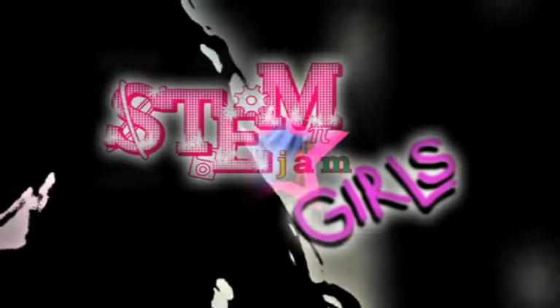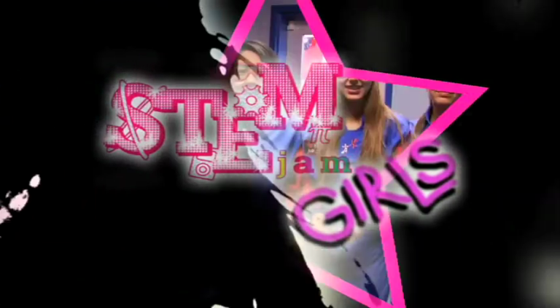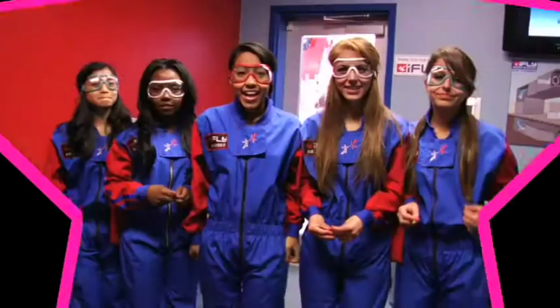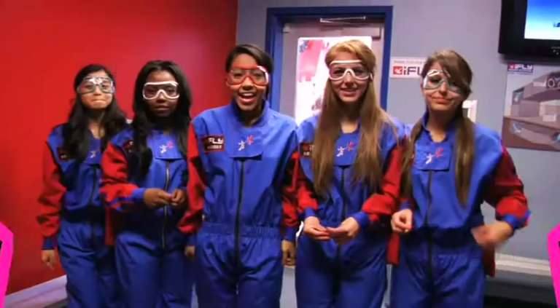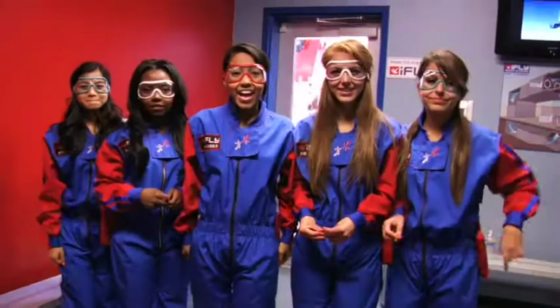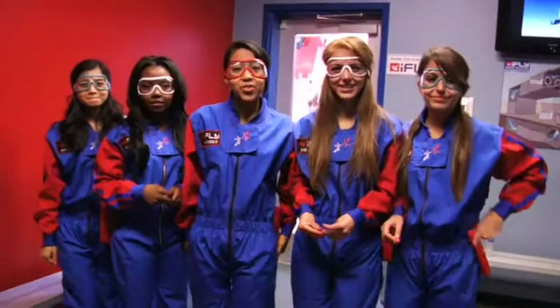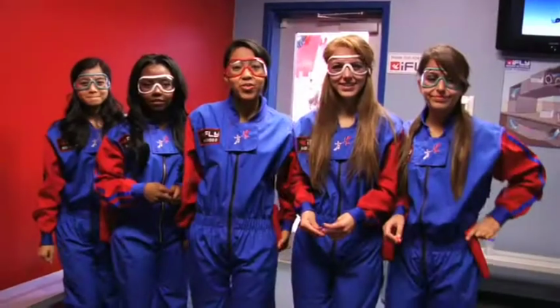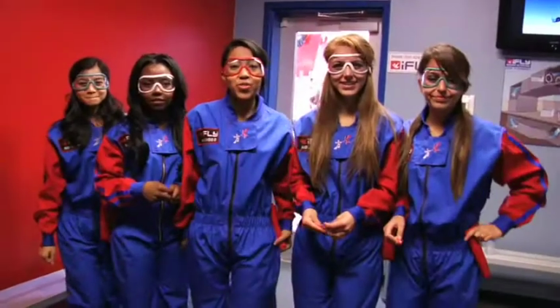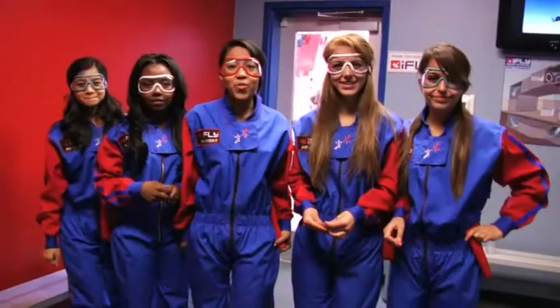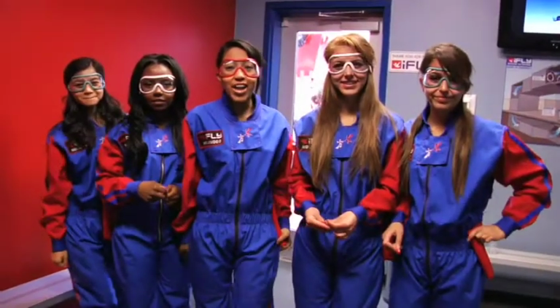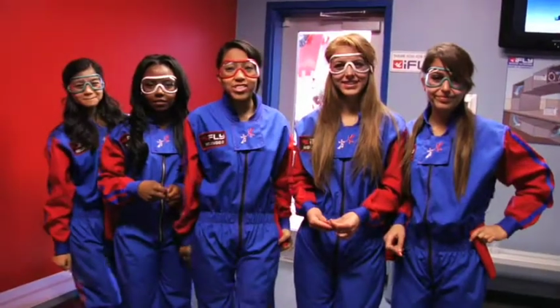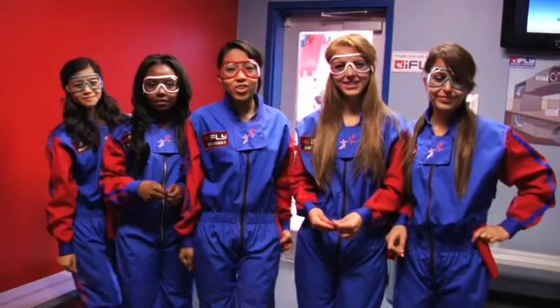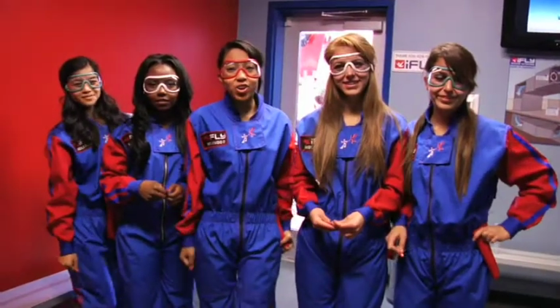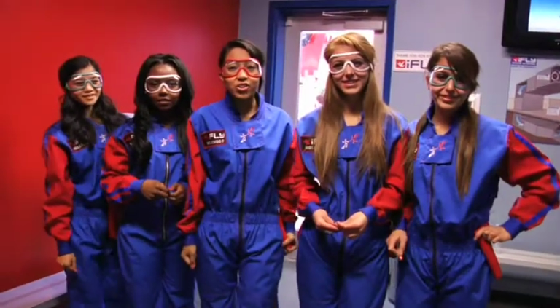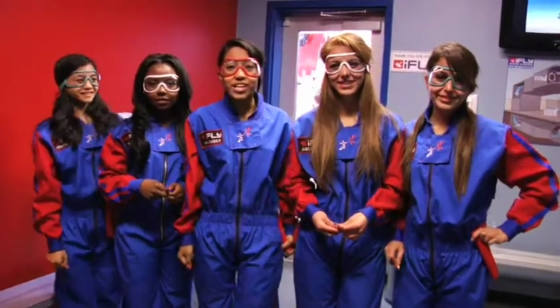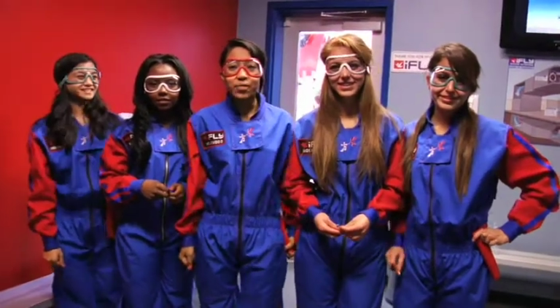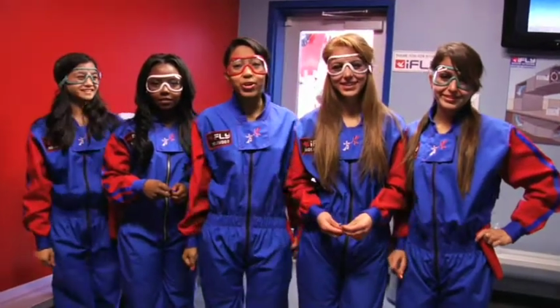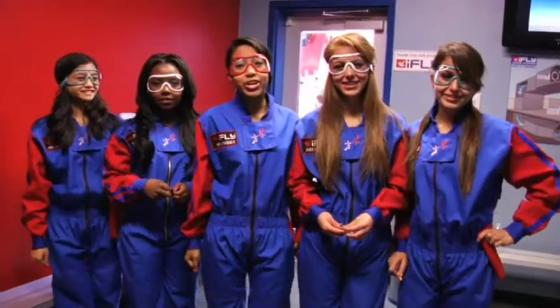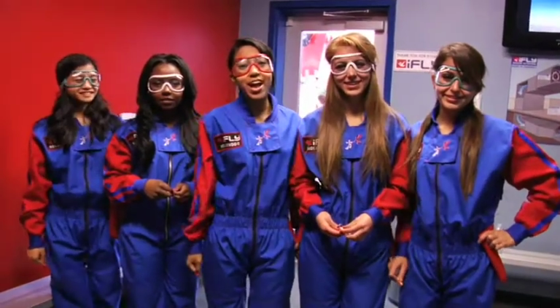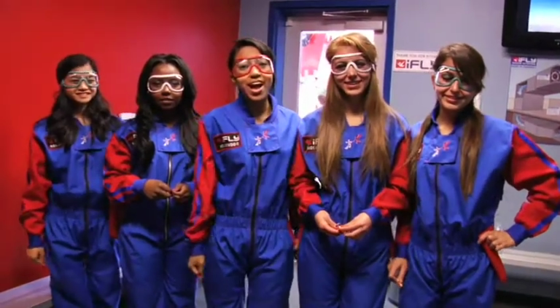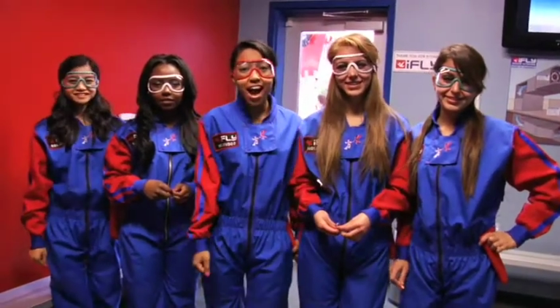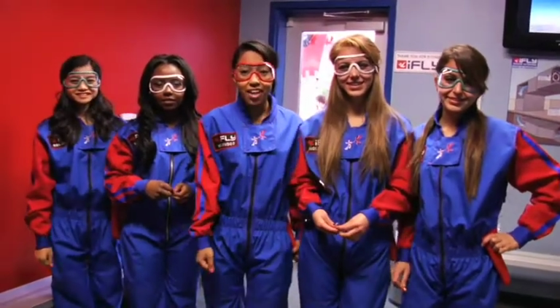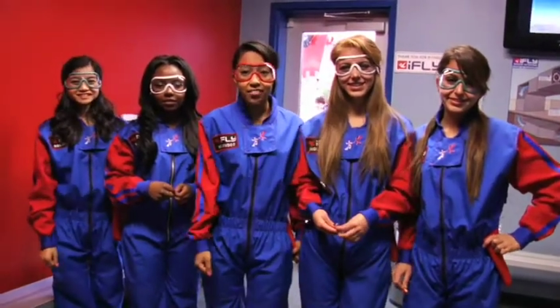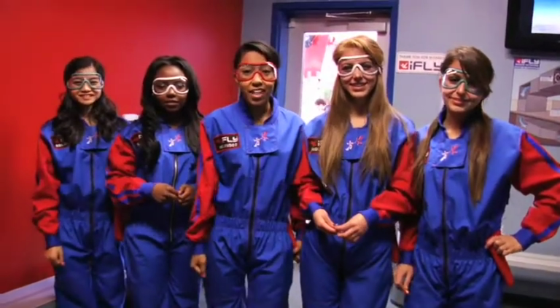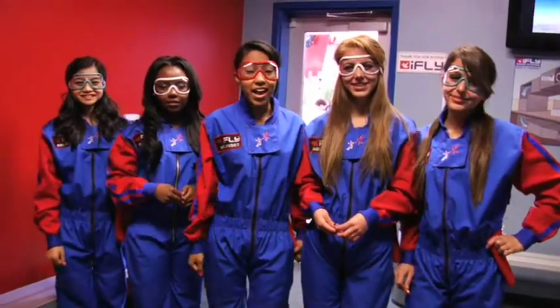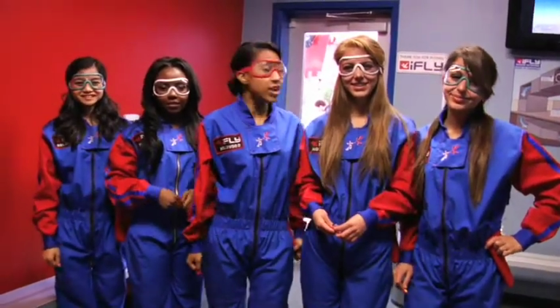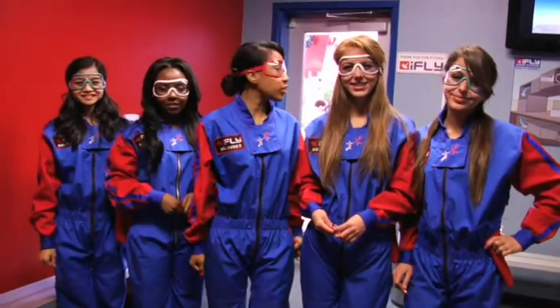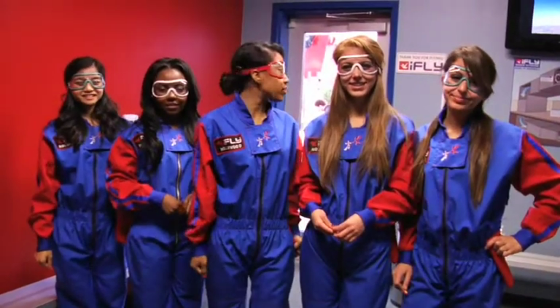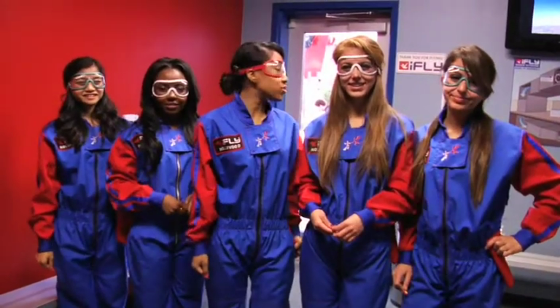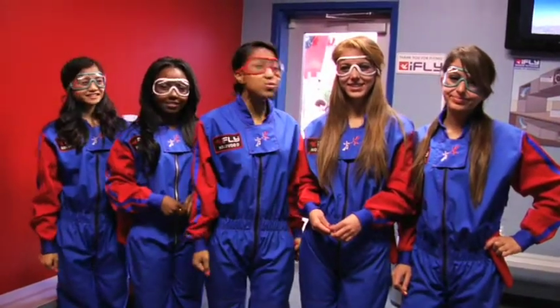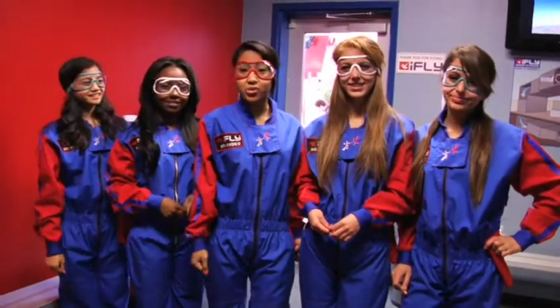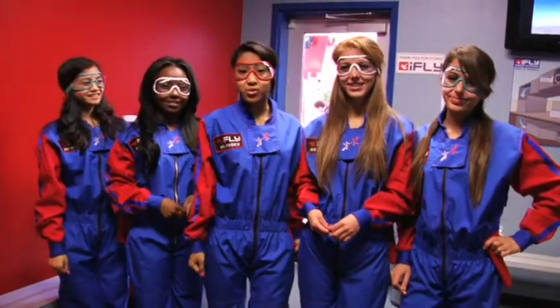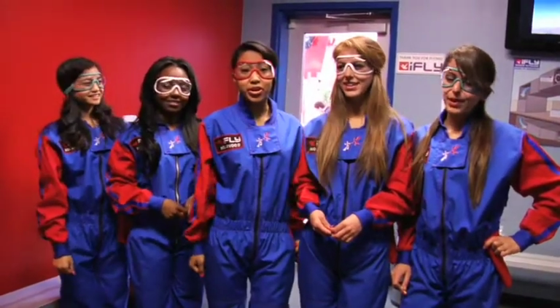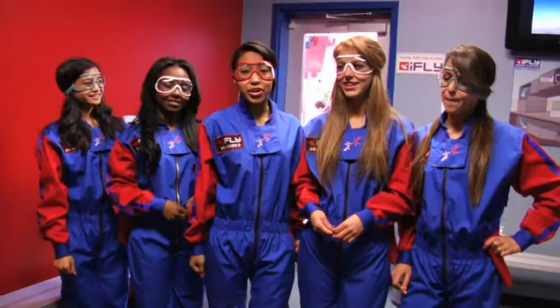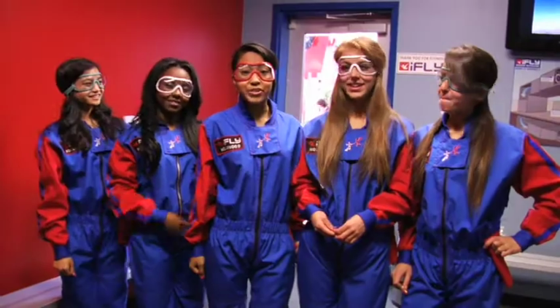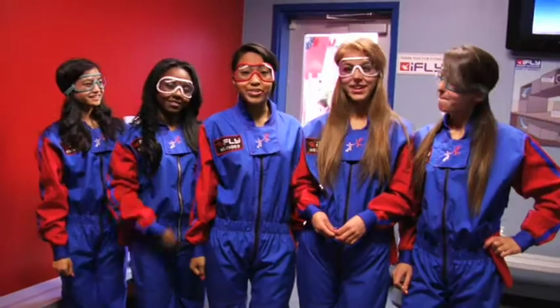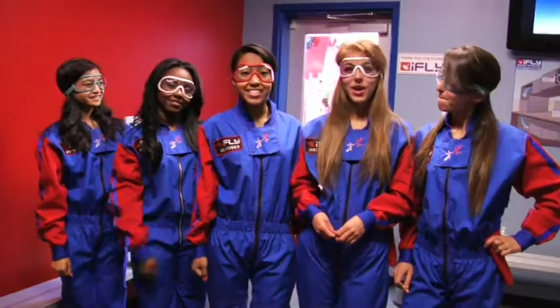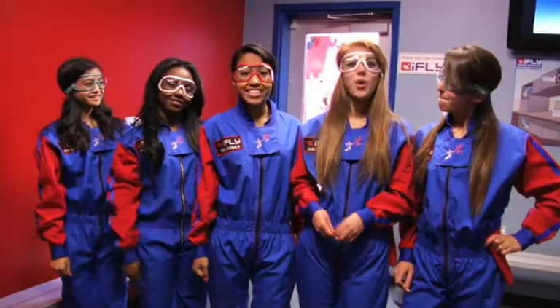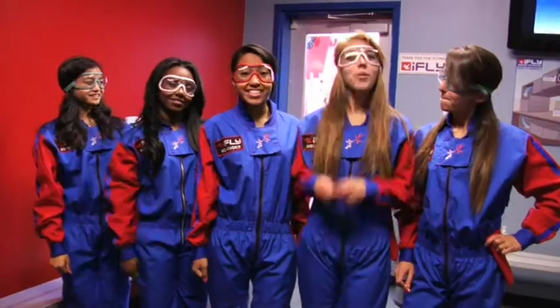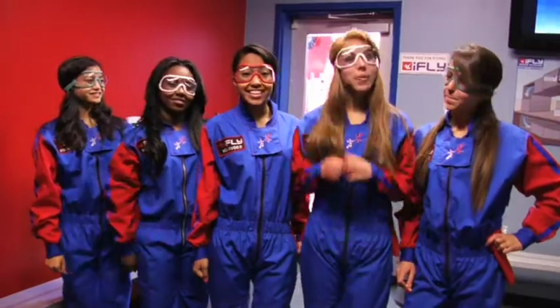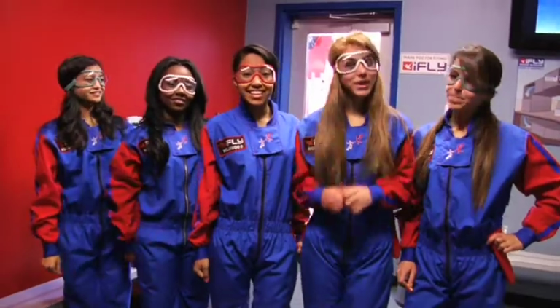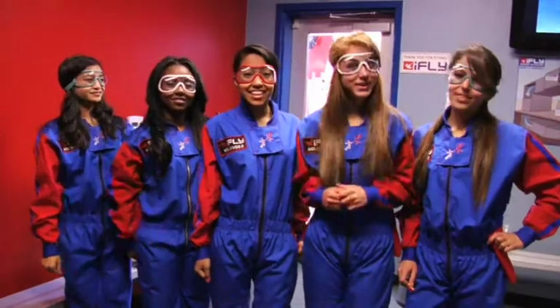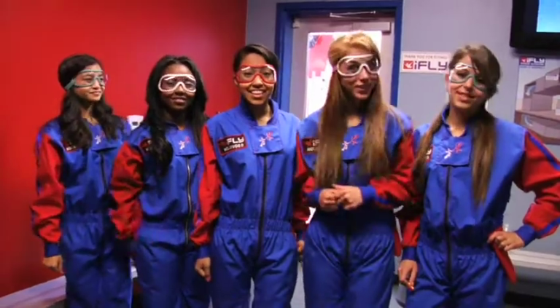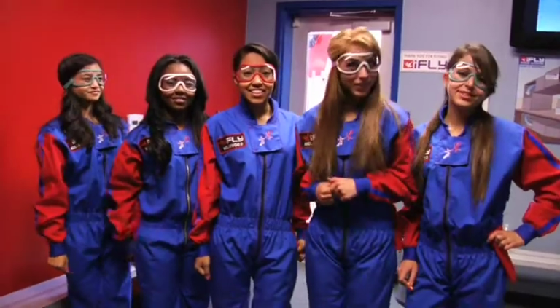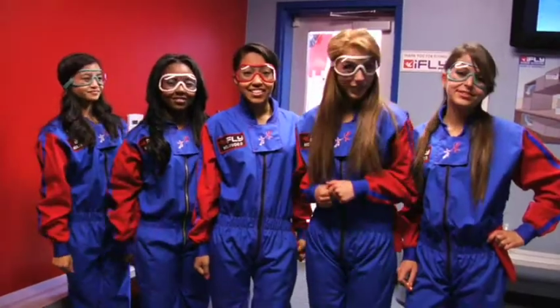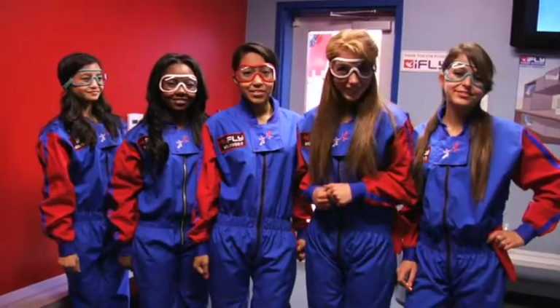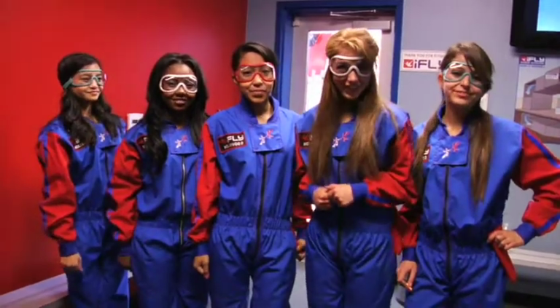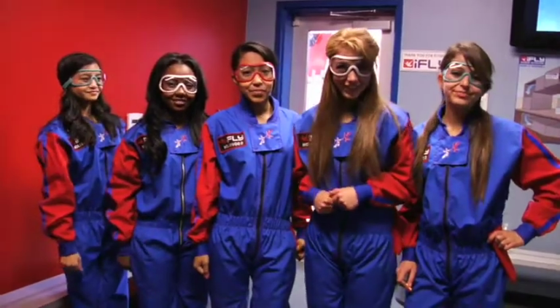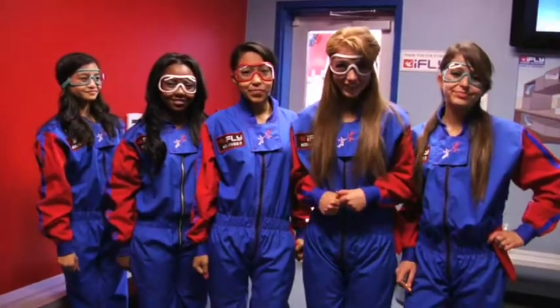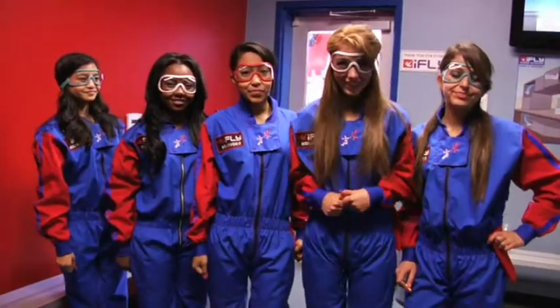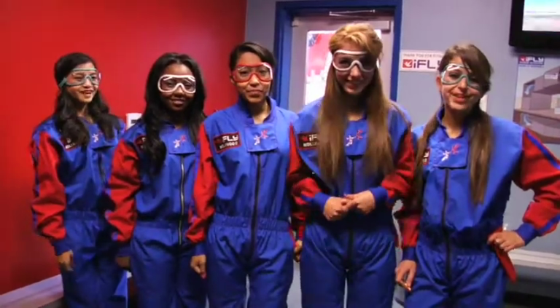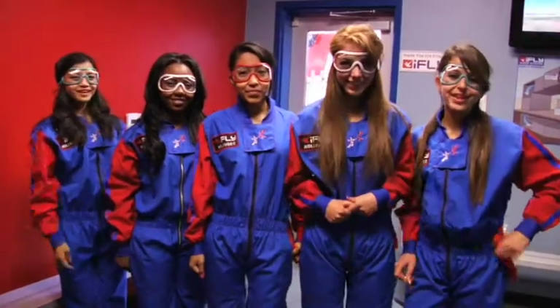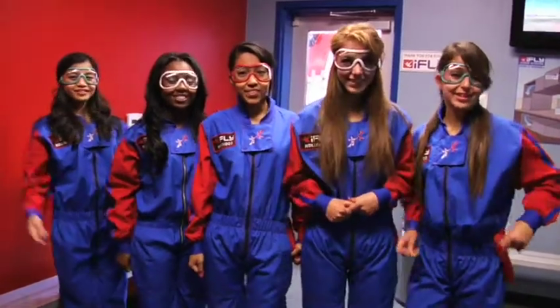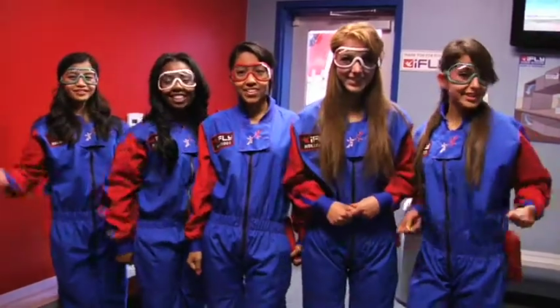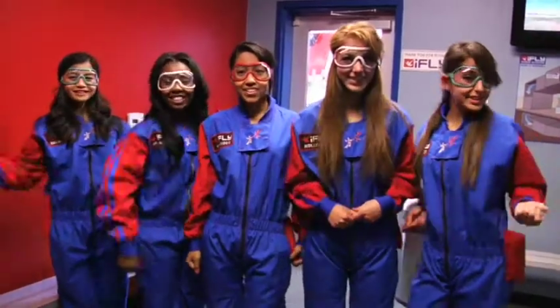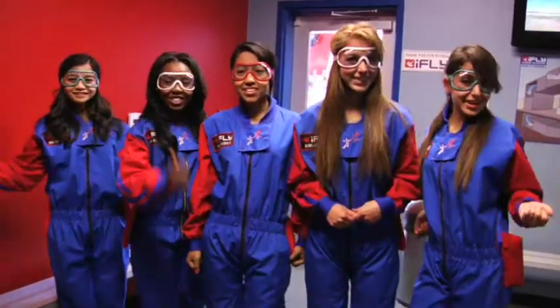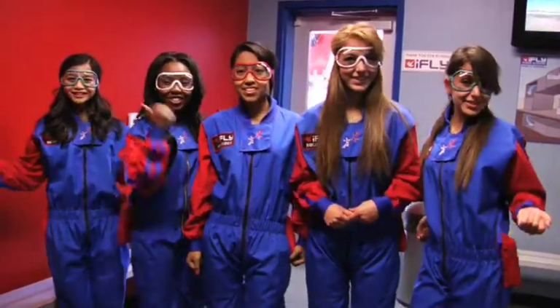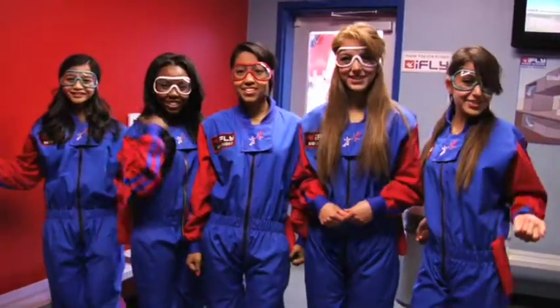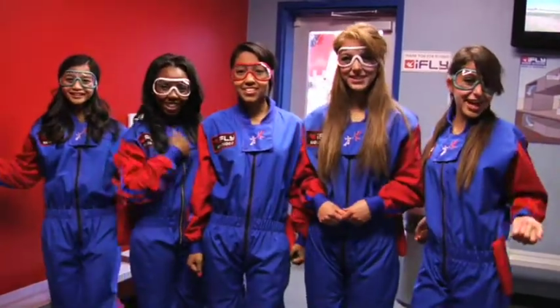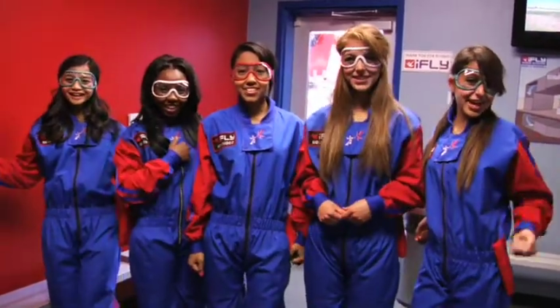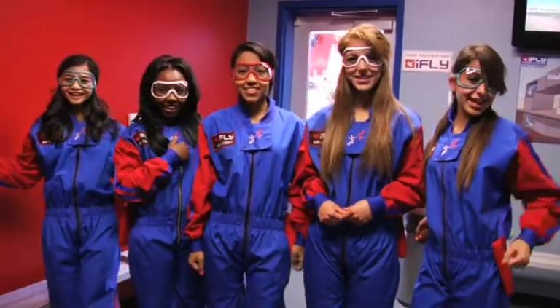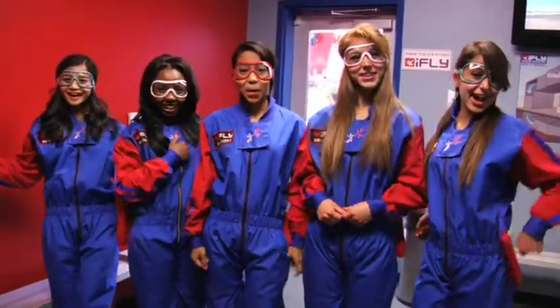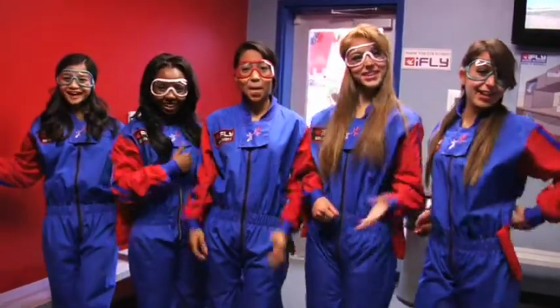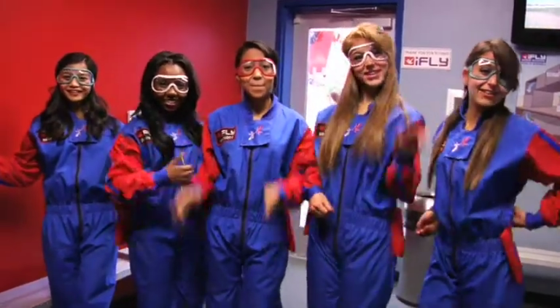Hey, we're the Wise Girls, and we're here at iFLY at Universal Studios. We're about to go in the wind tunnel. Let's go check it out!